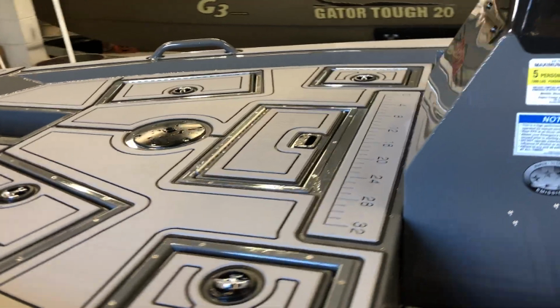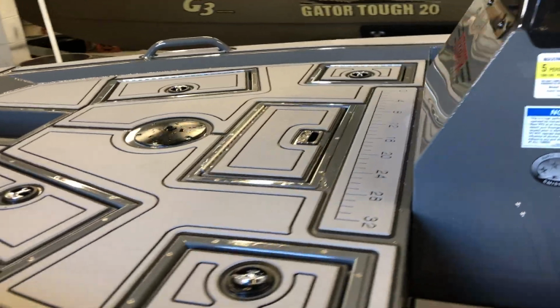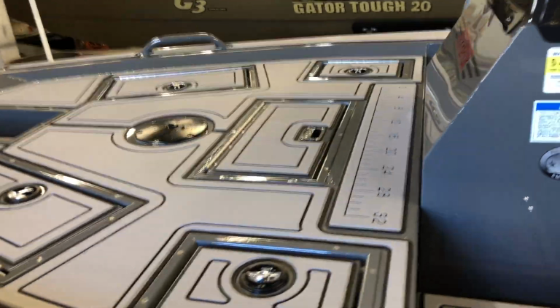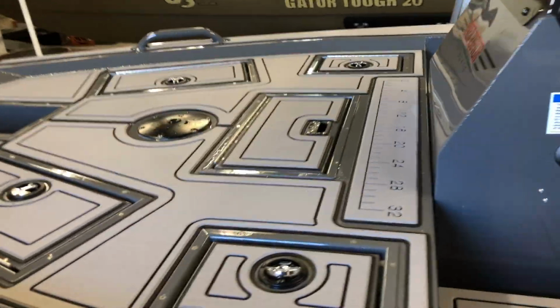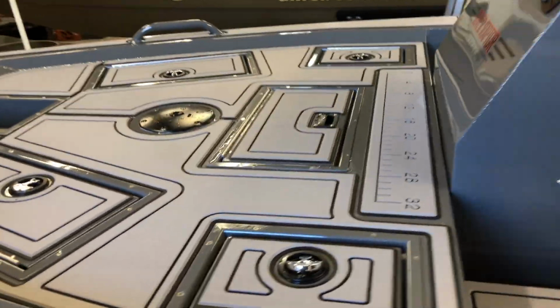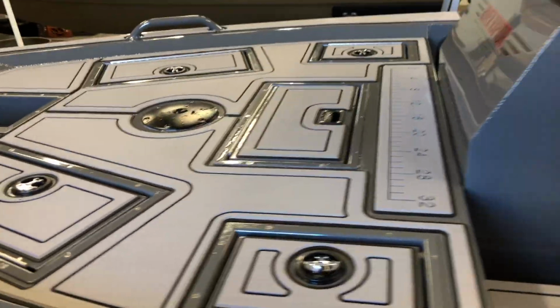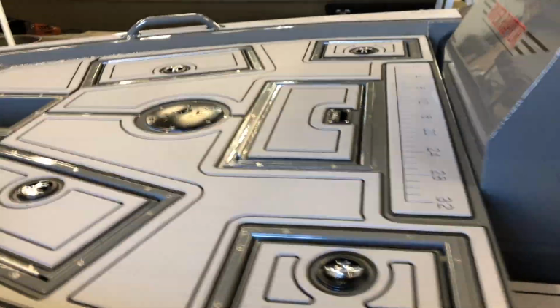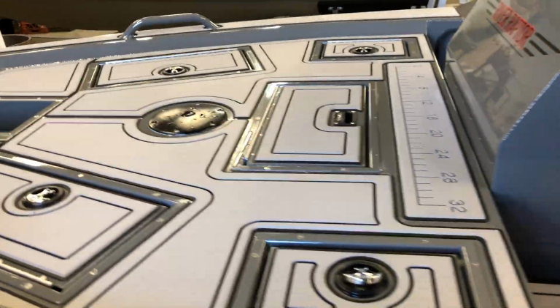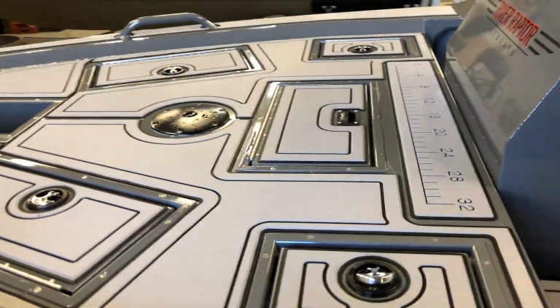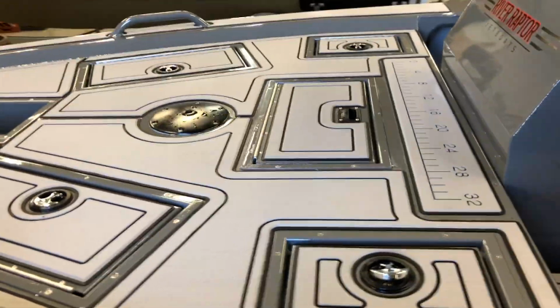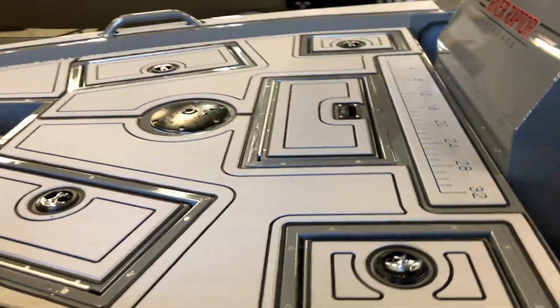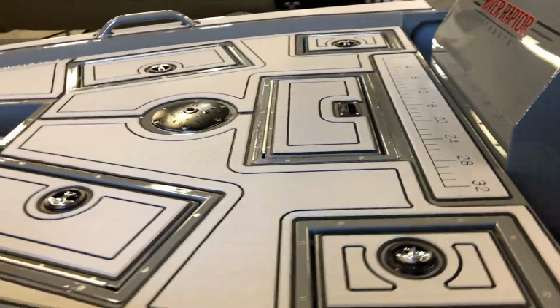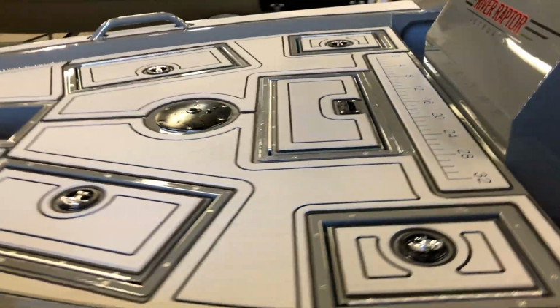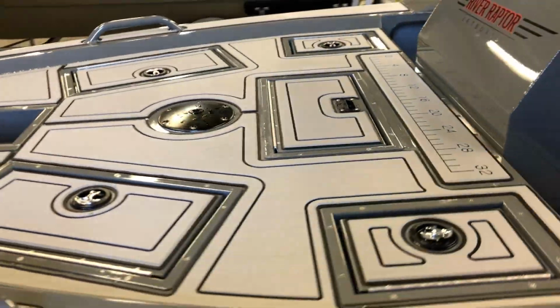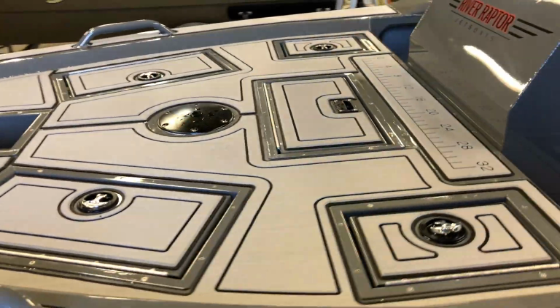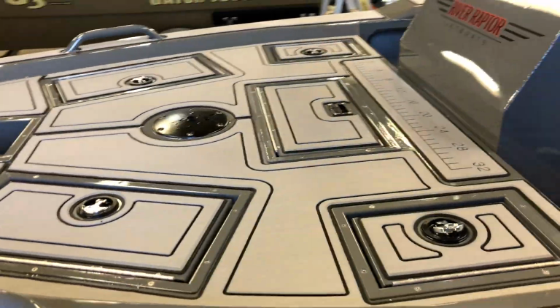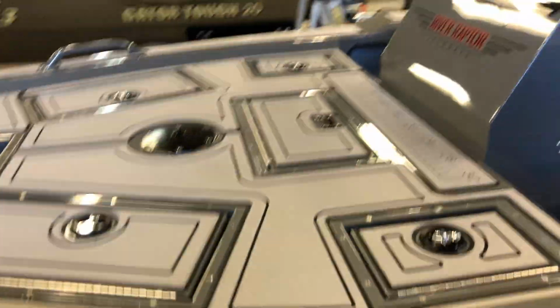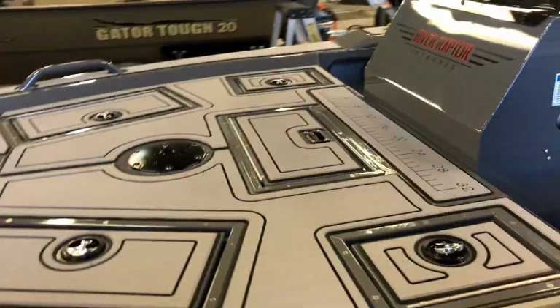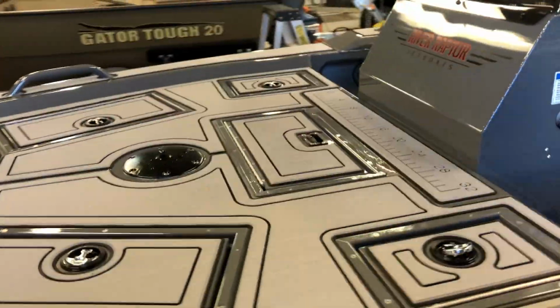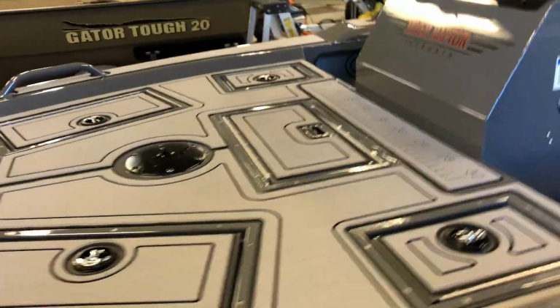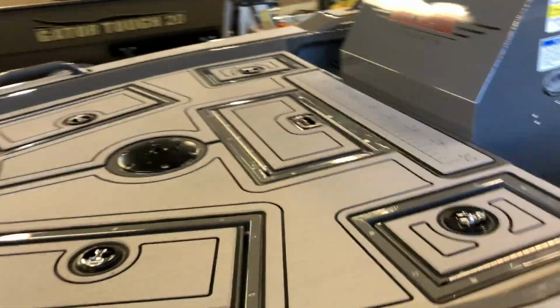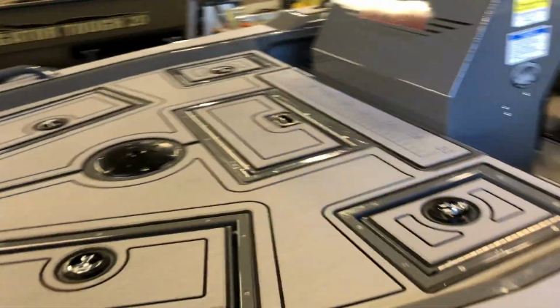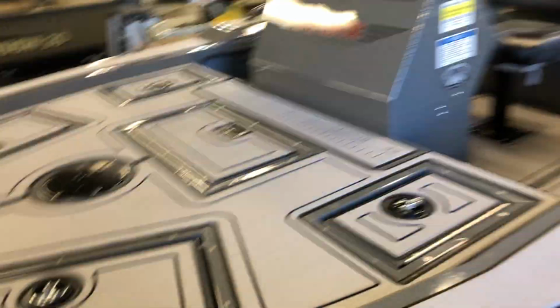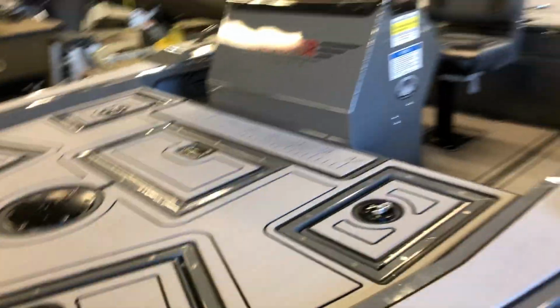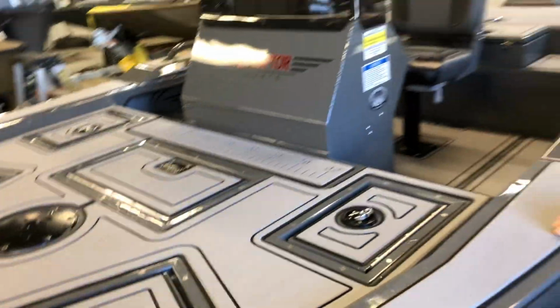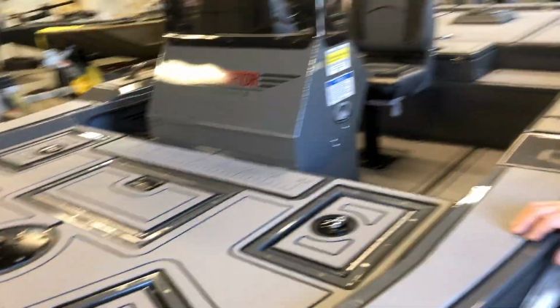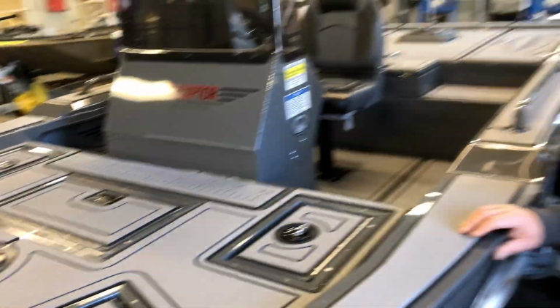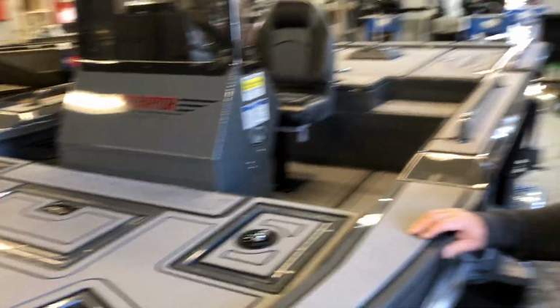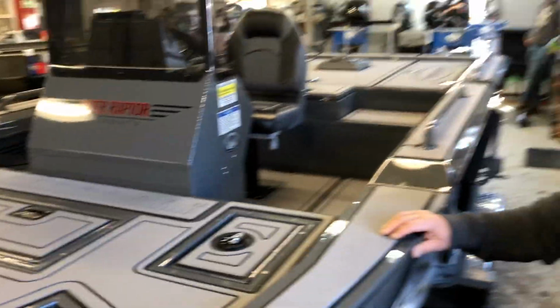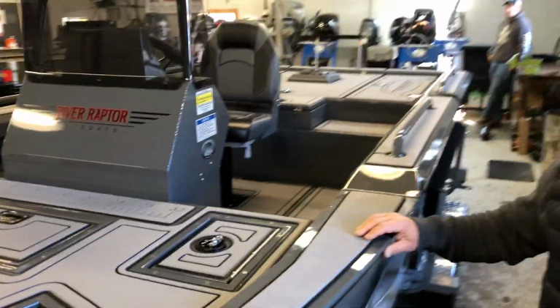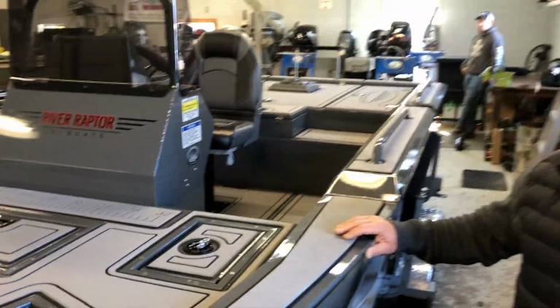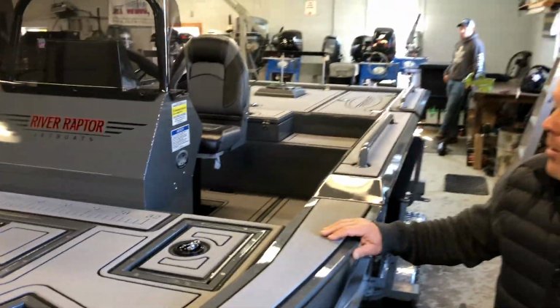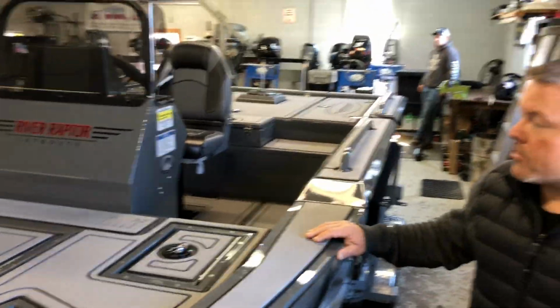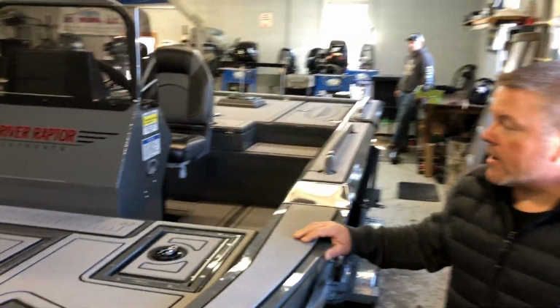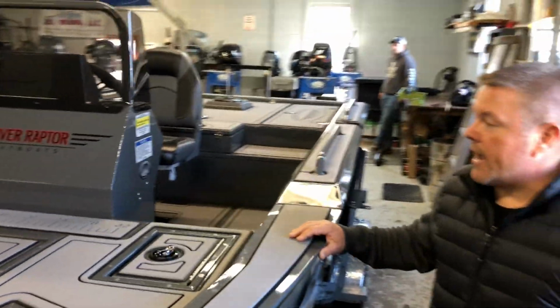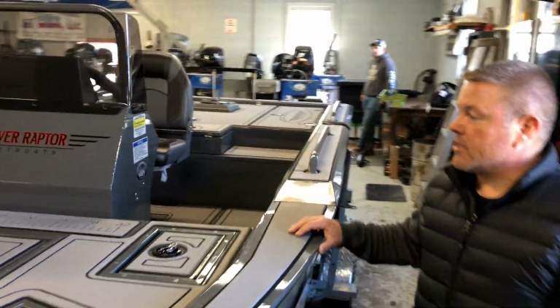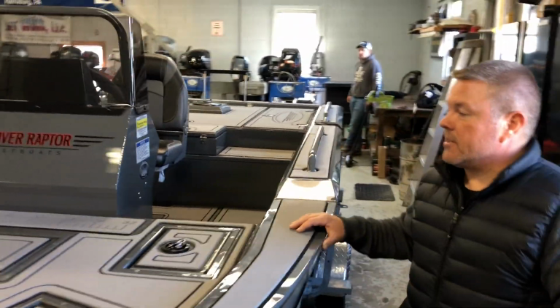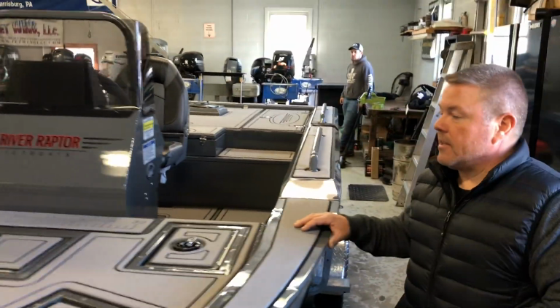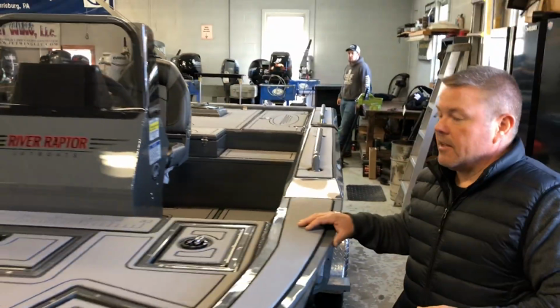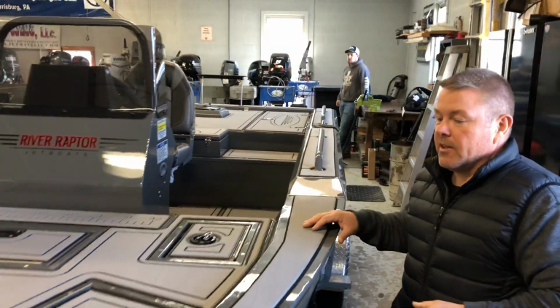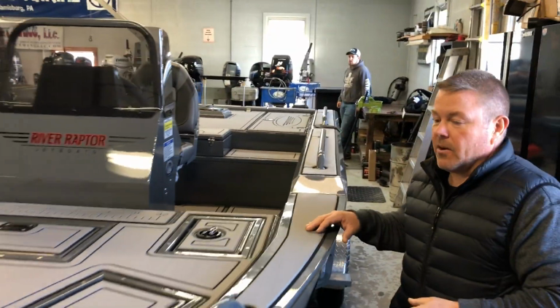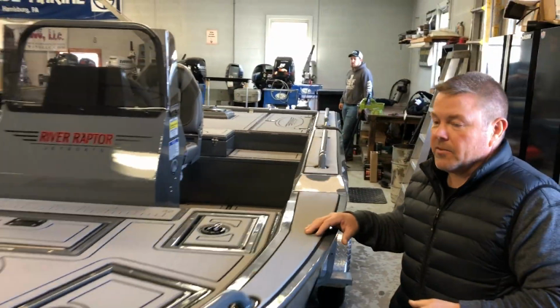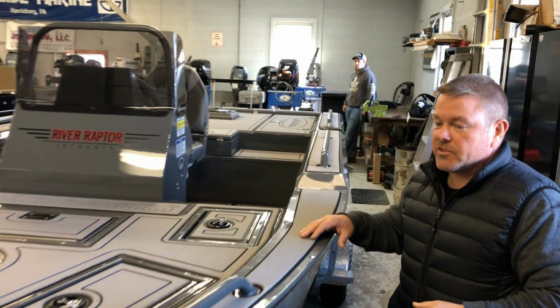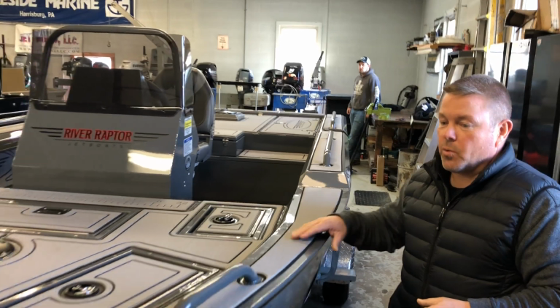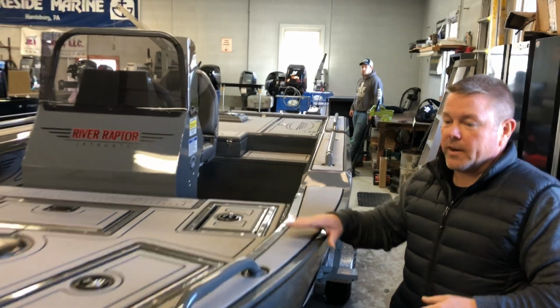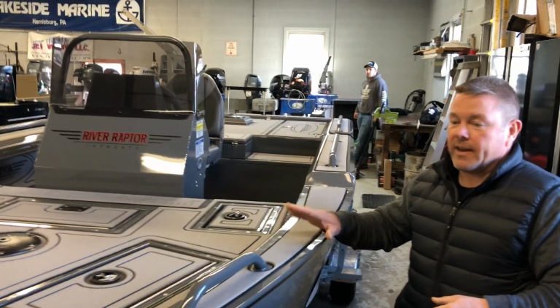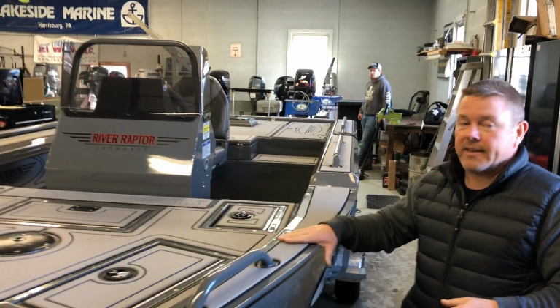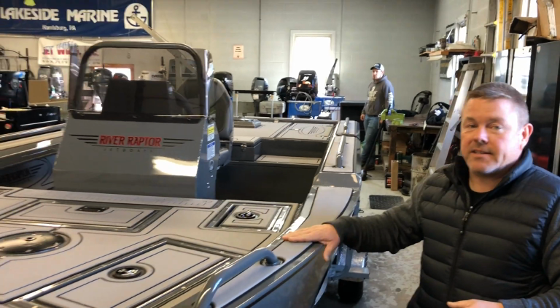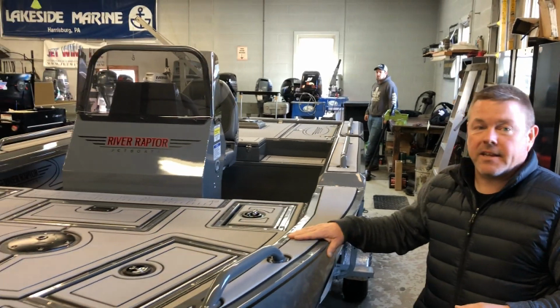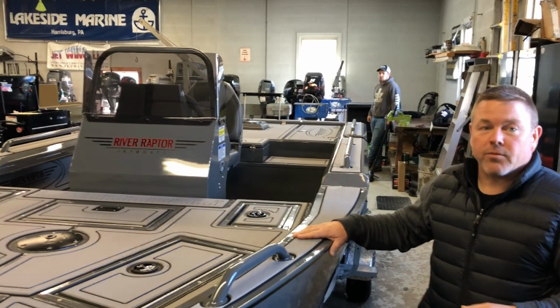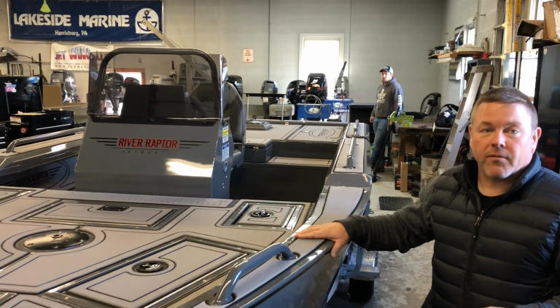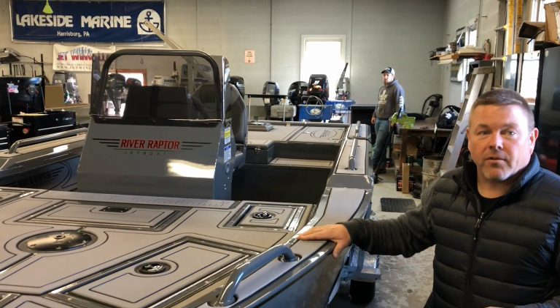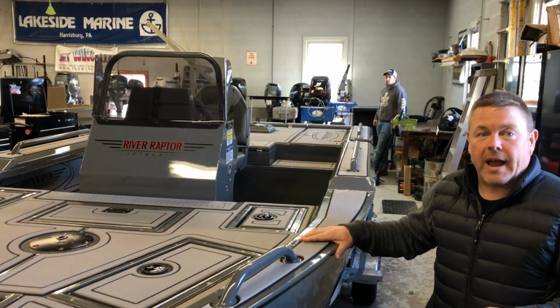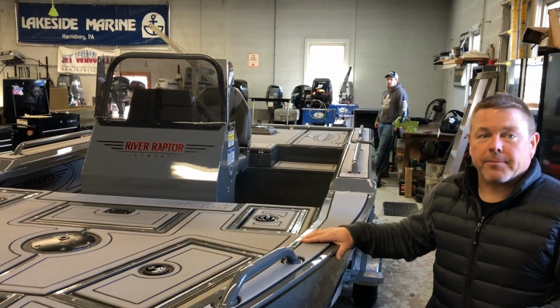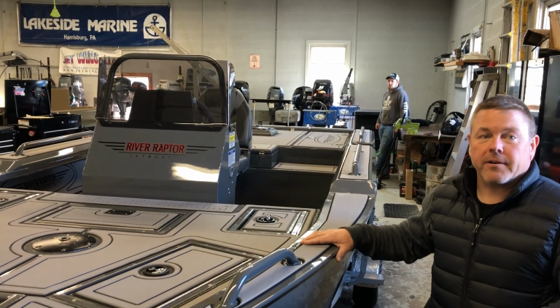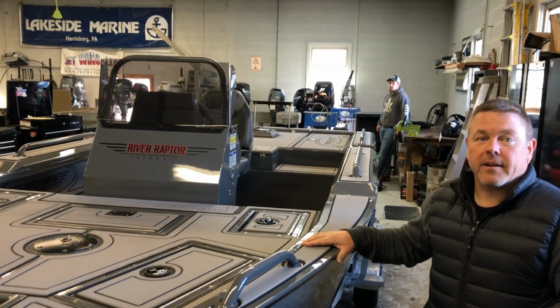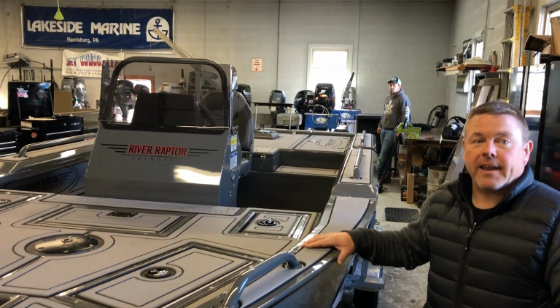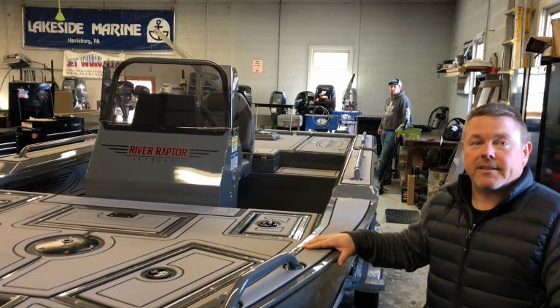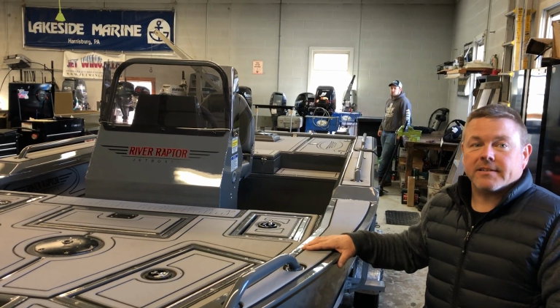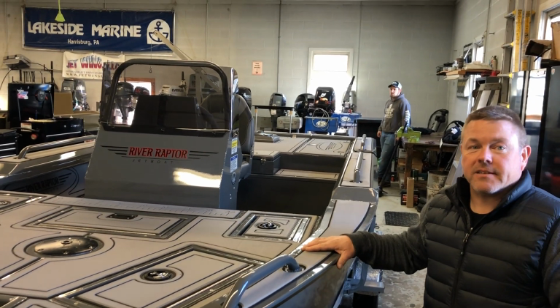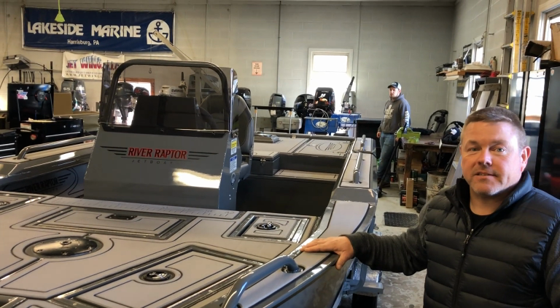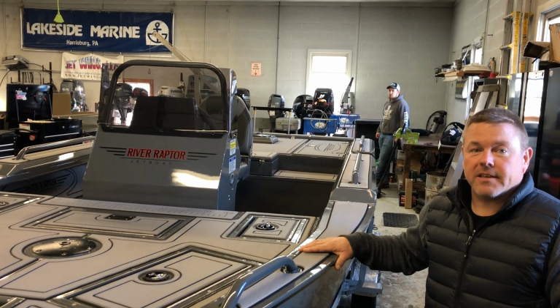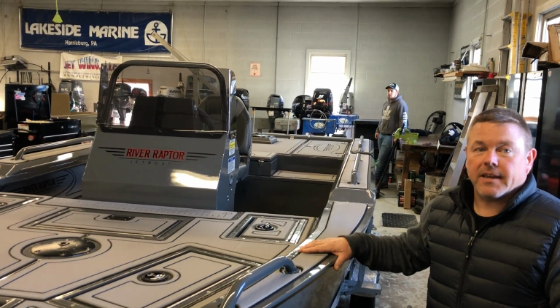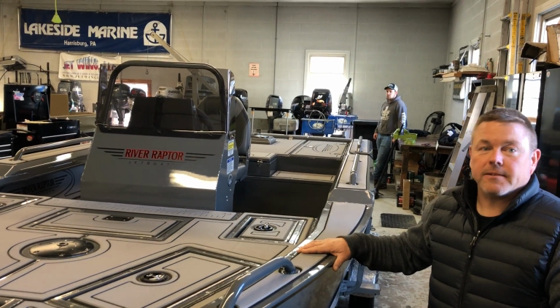So if you want to check out this stuff in person, come to Harrisburg Lakeside Marine and check out this Aqua Traction on this 2019 River Raptor 1868.